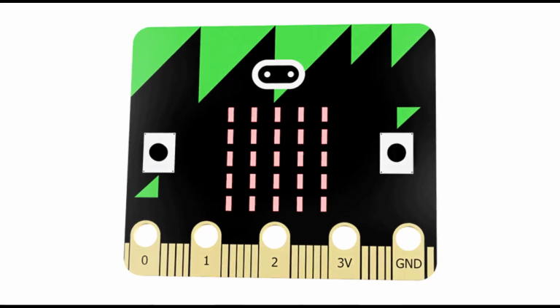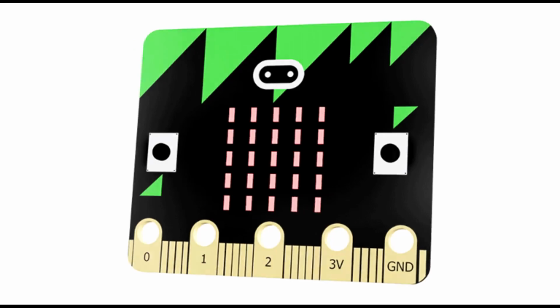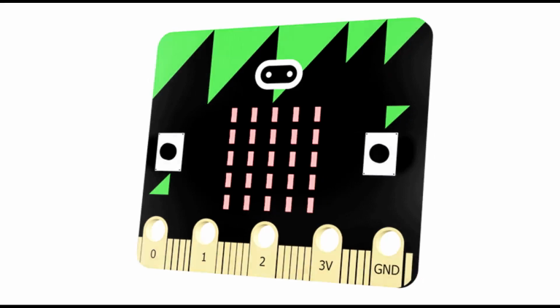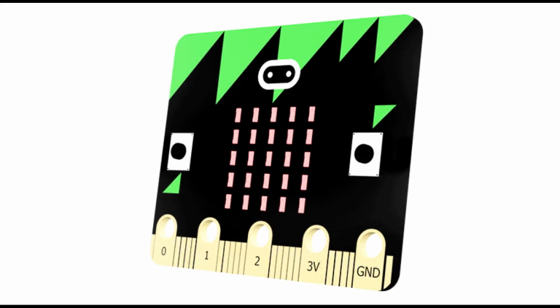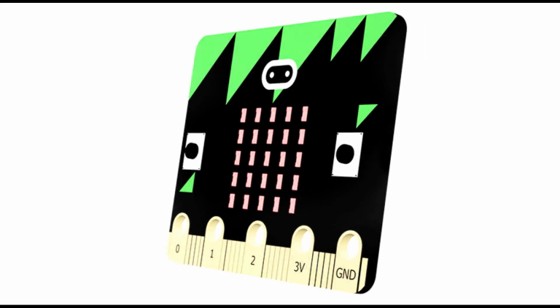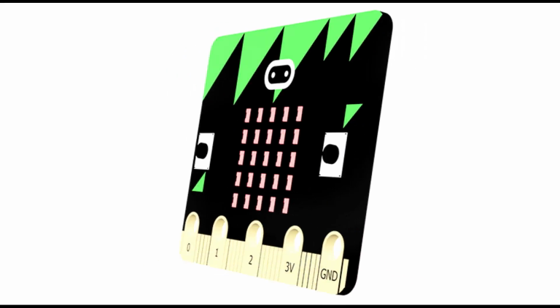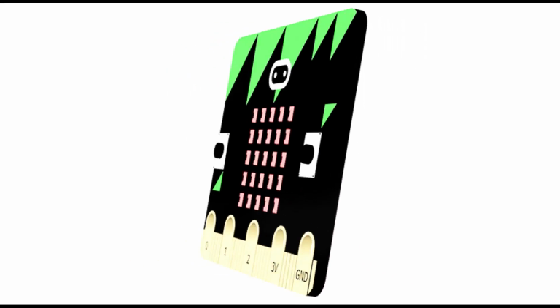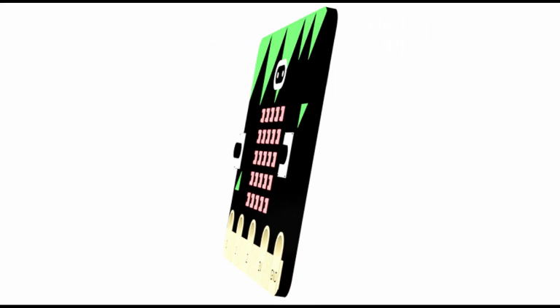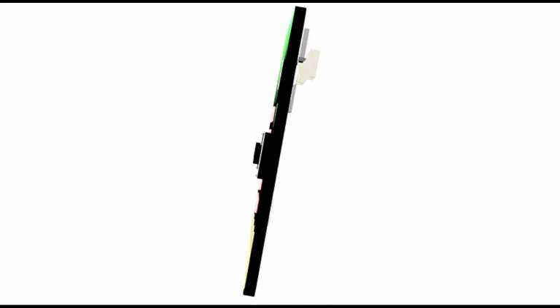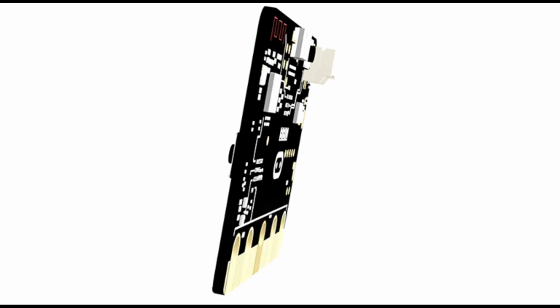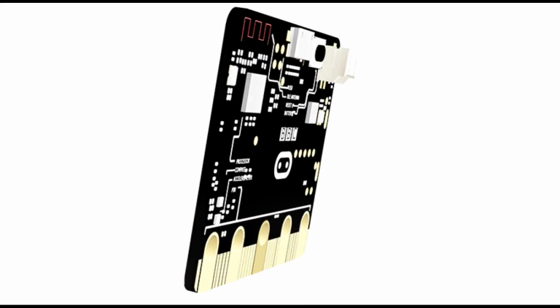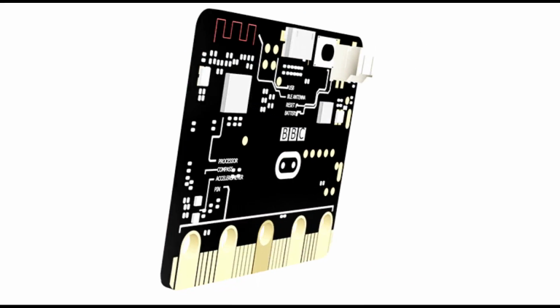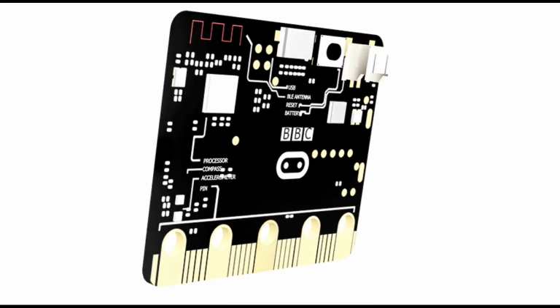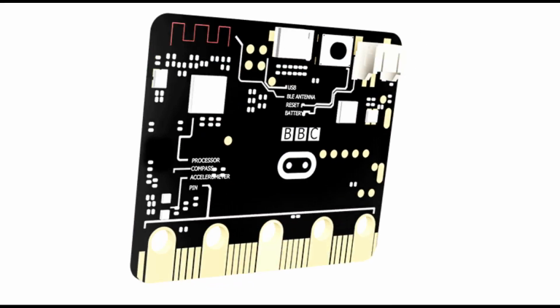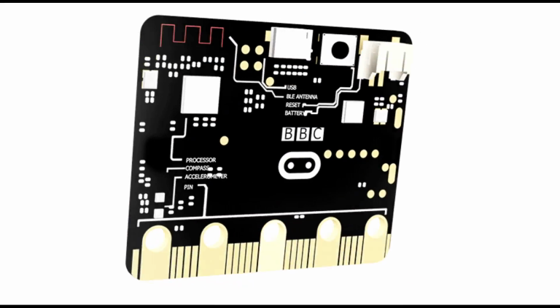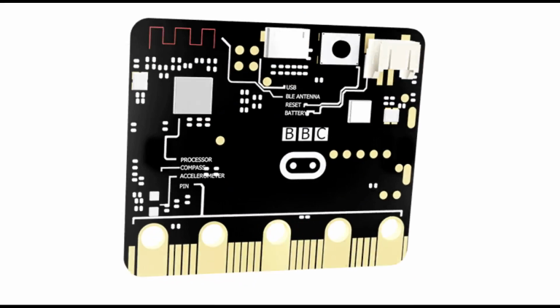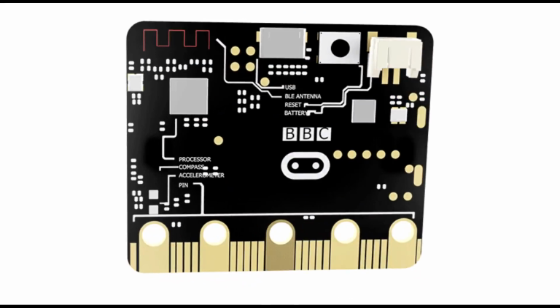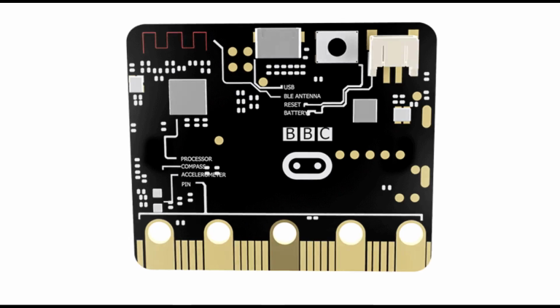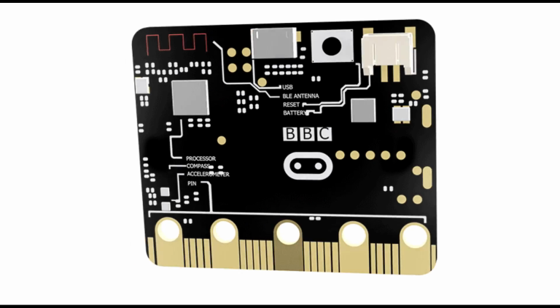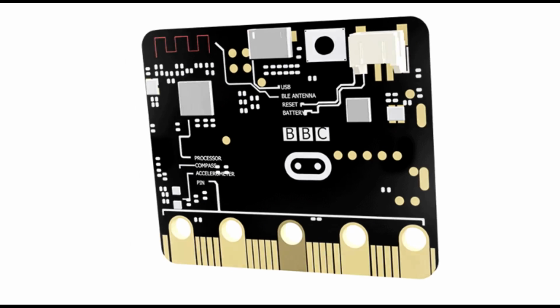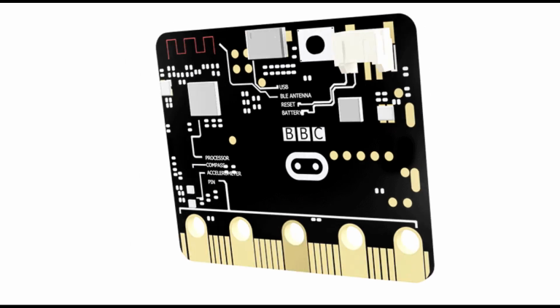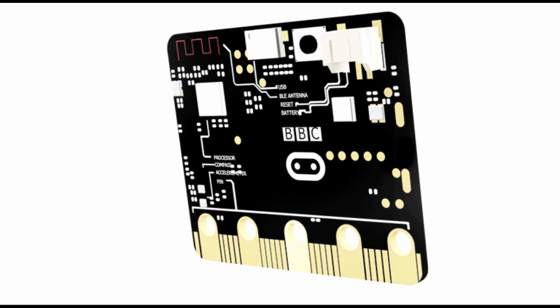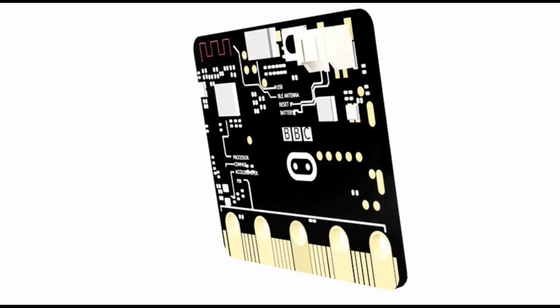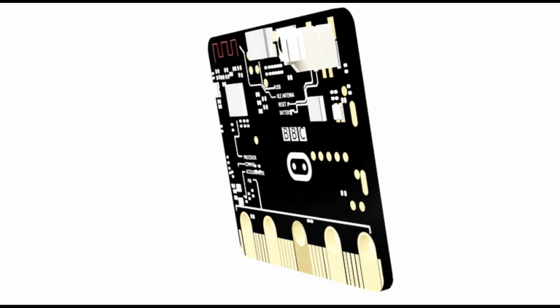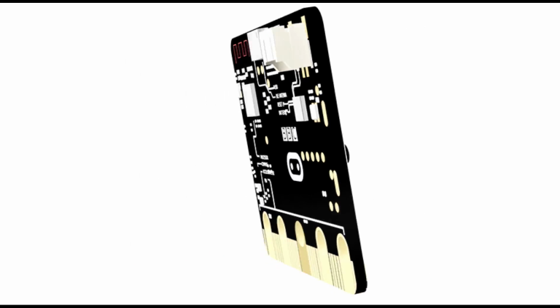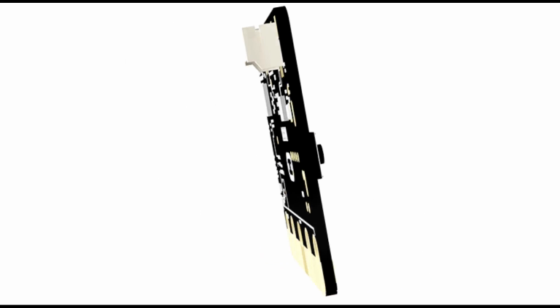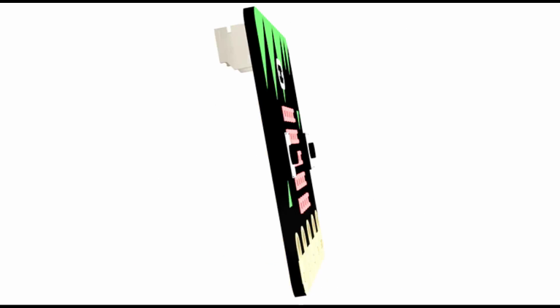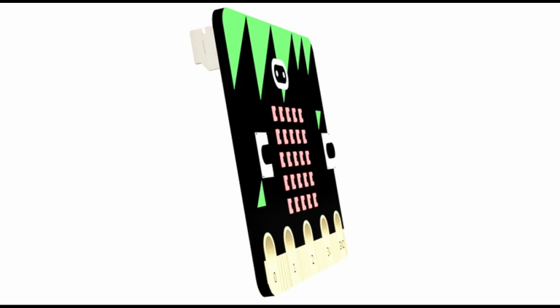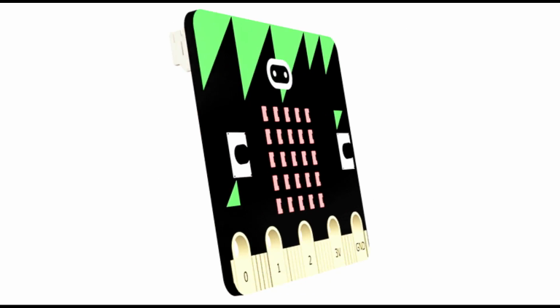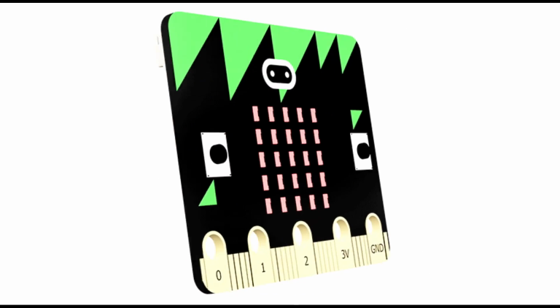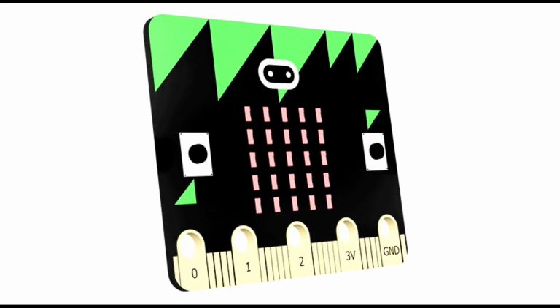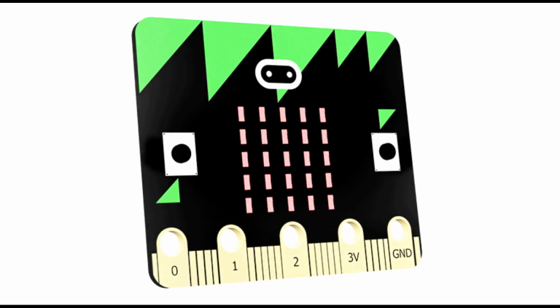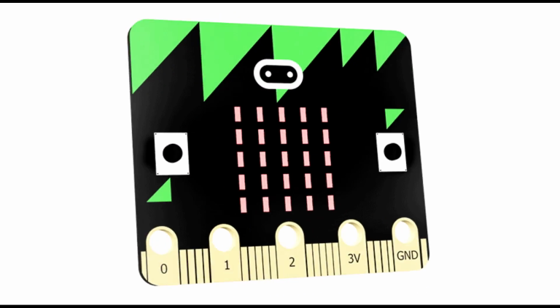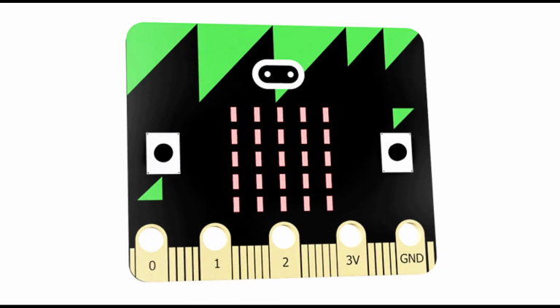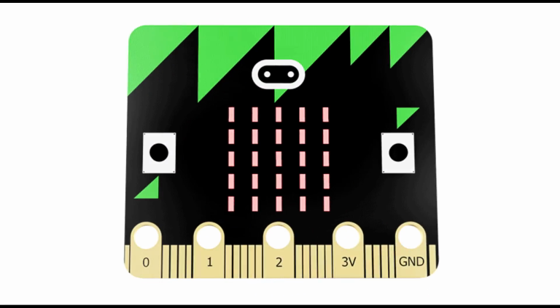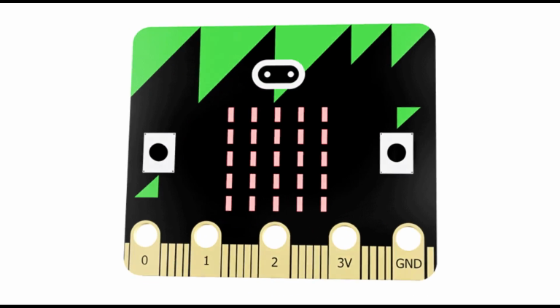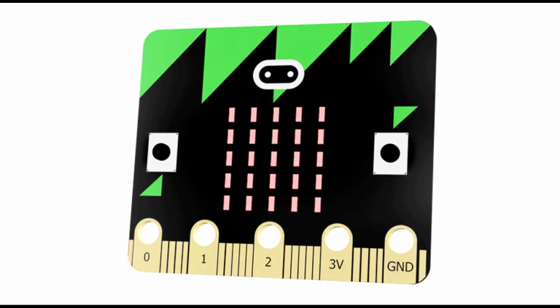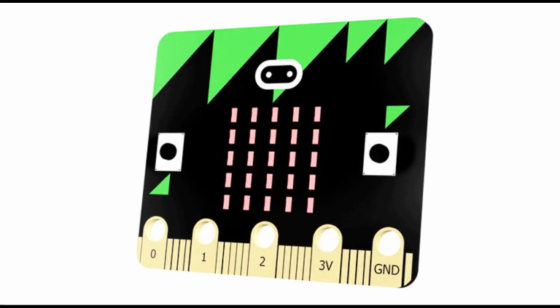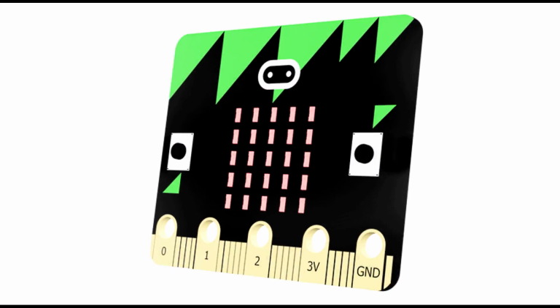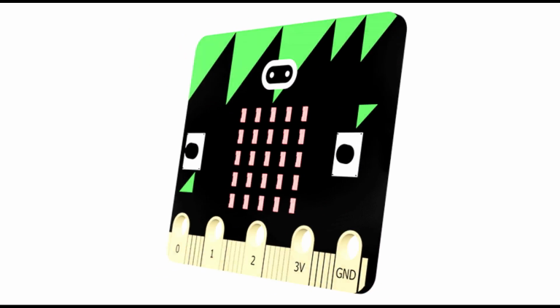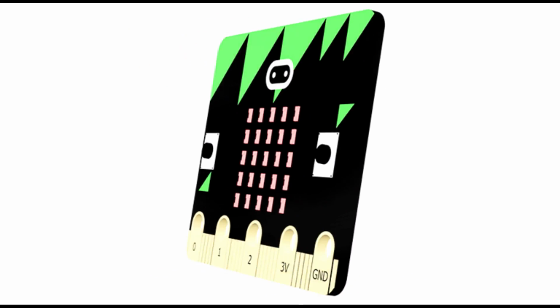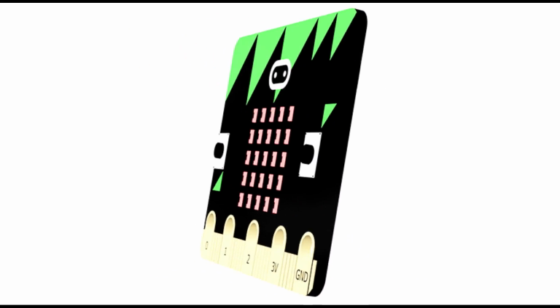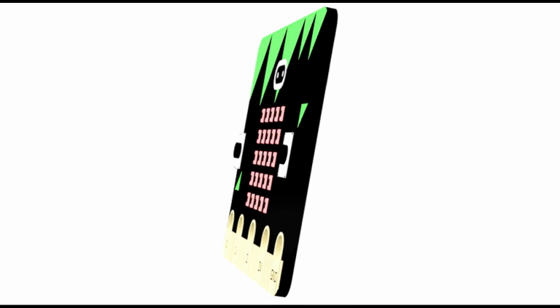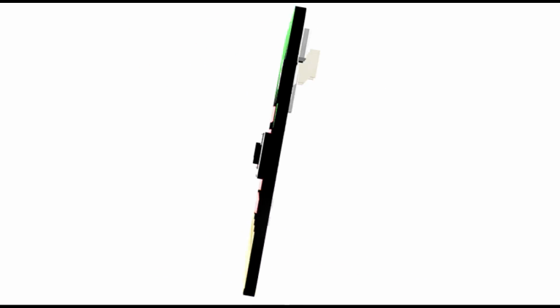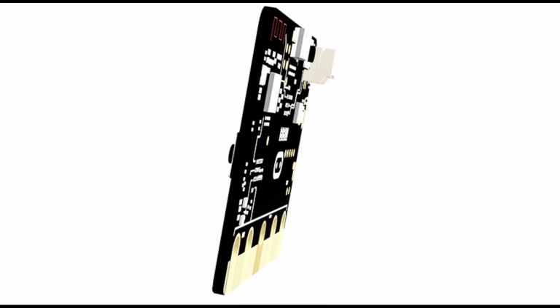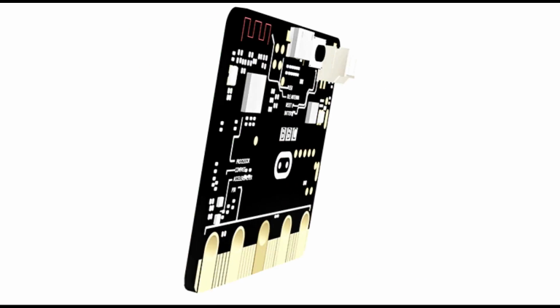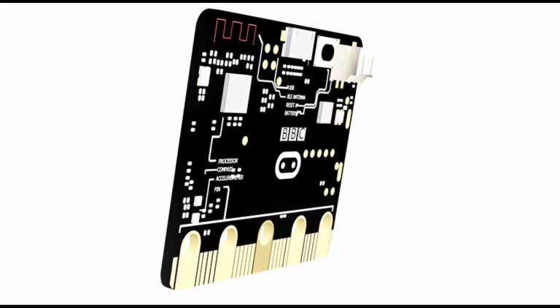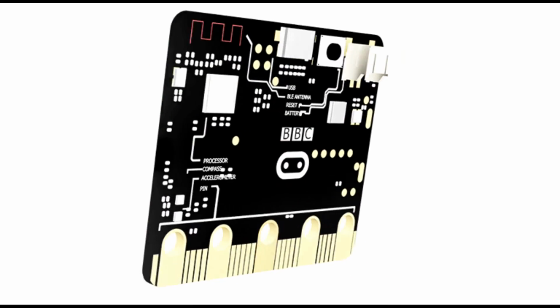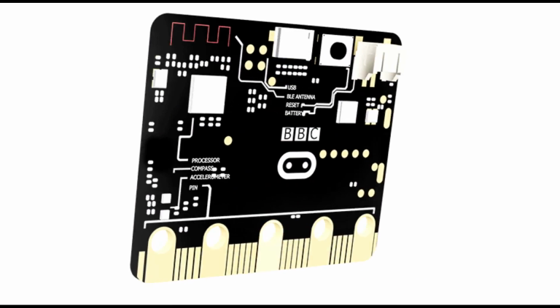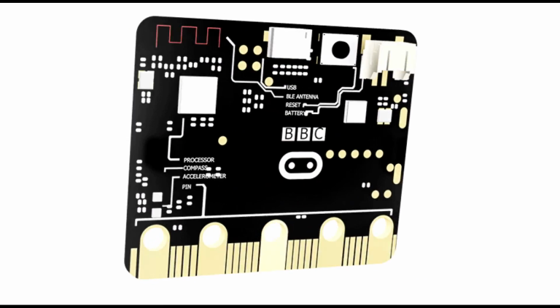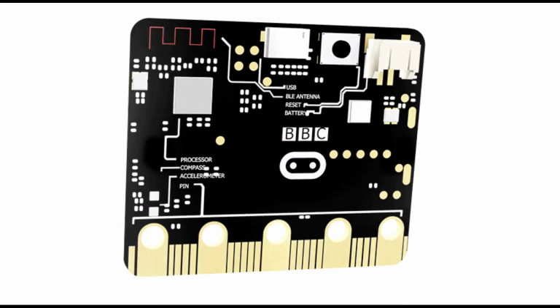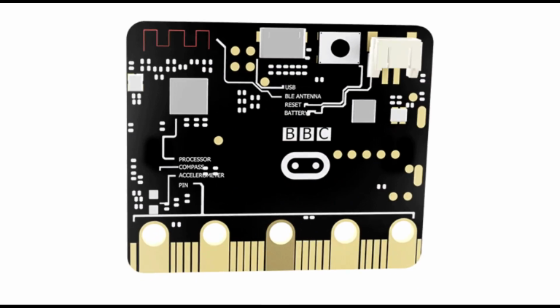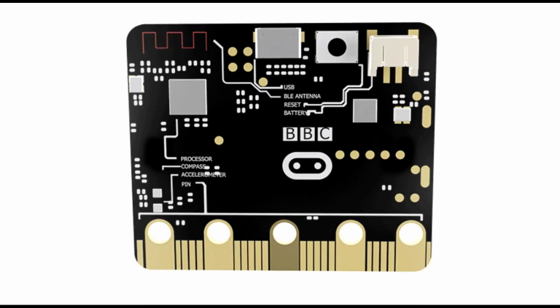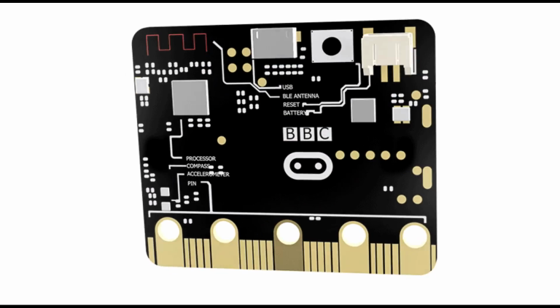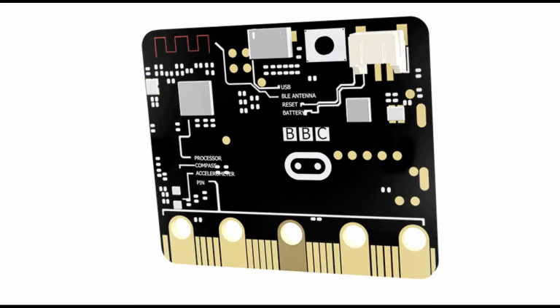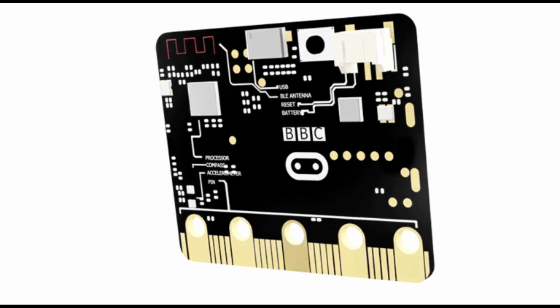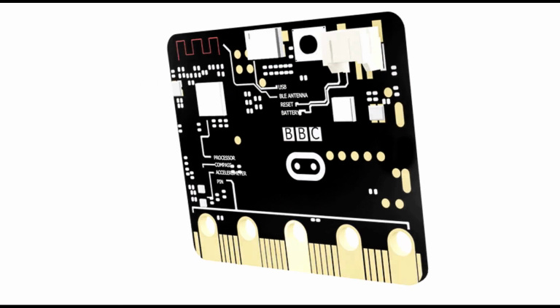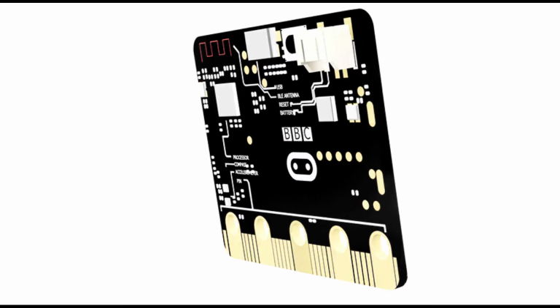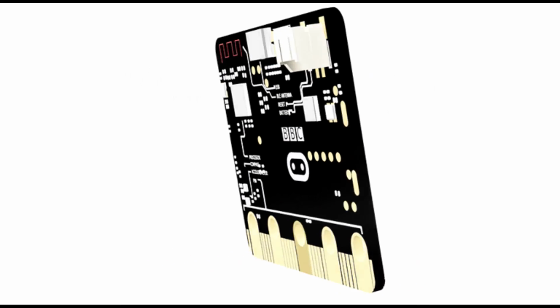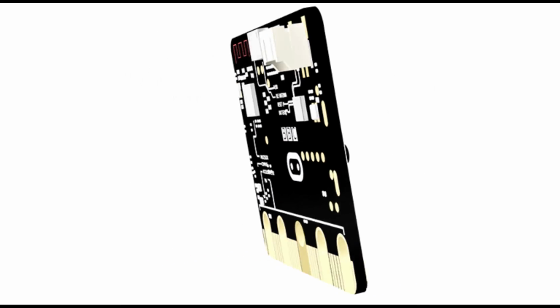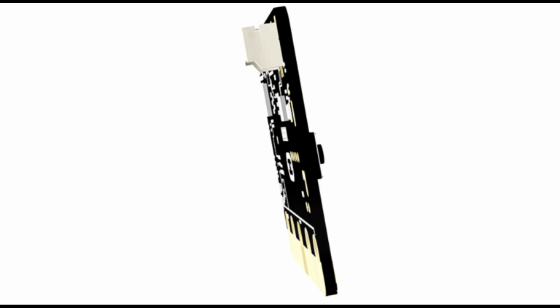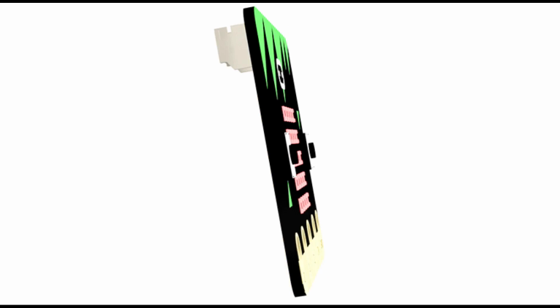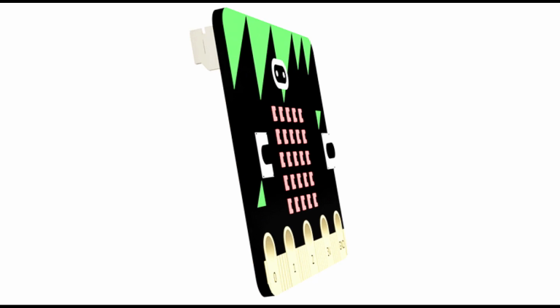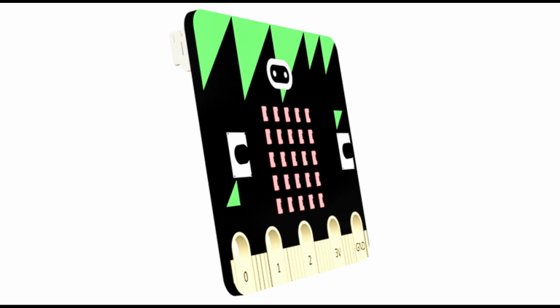For more accessories and project ideas for the BBC micro:bit, please visit kitronic.co.uk.